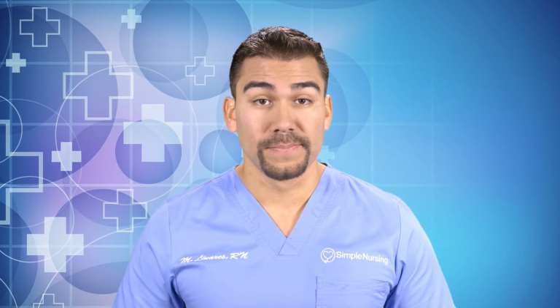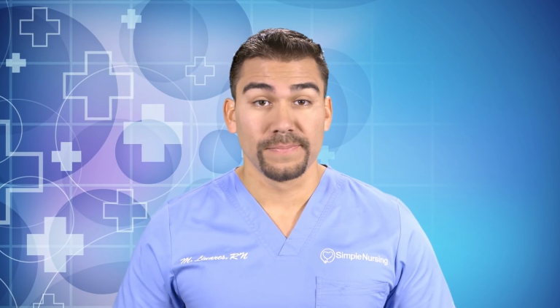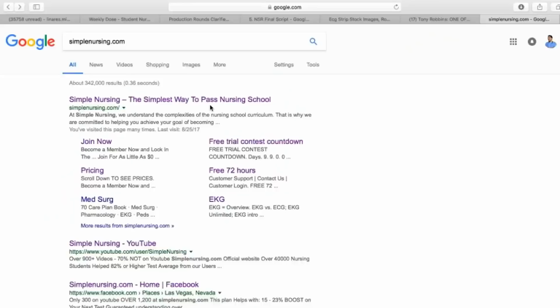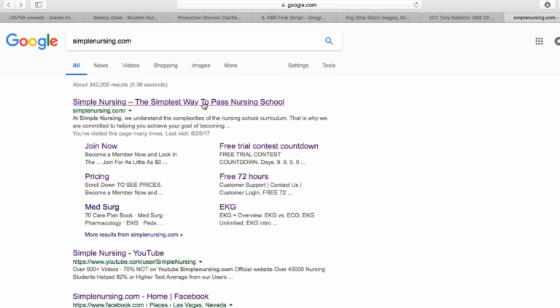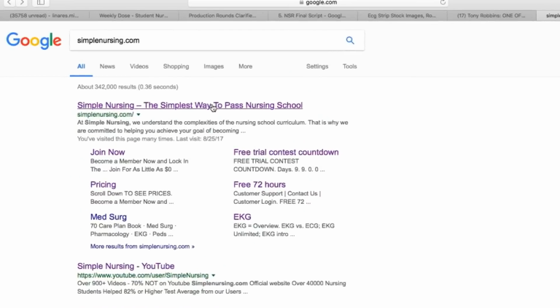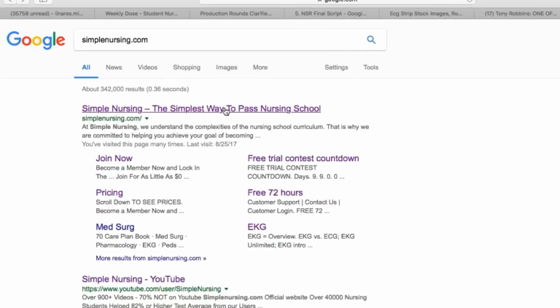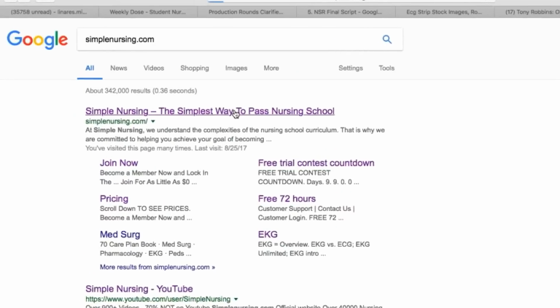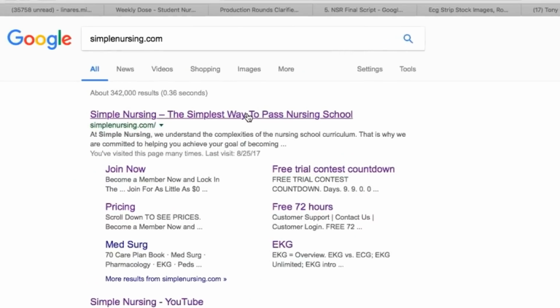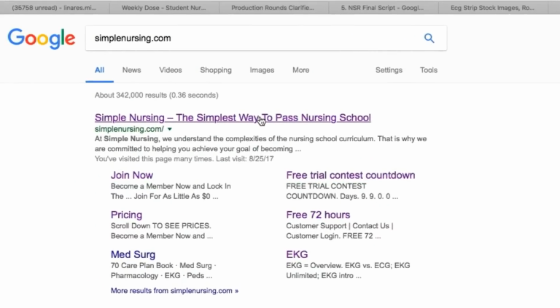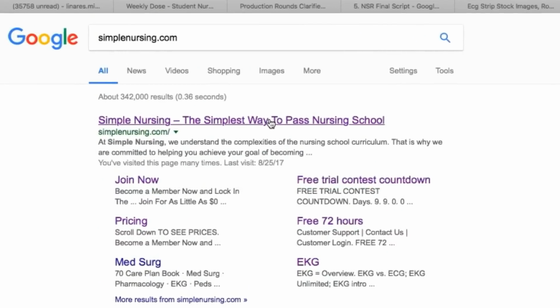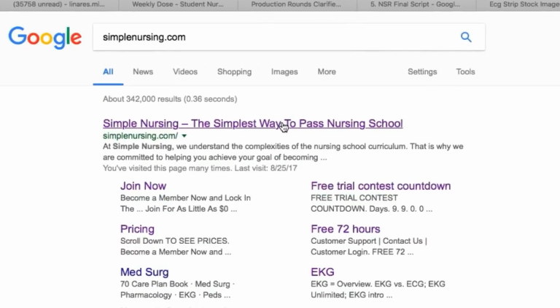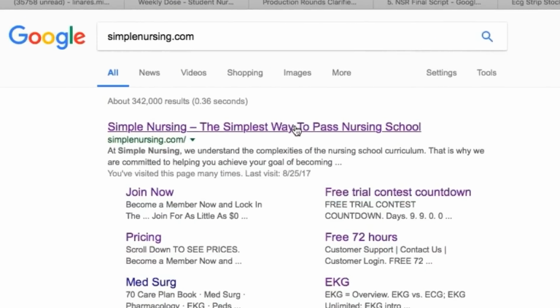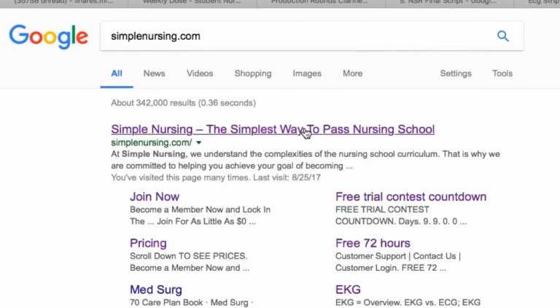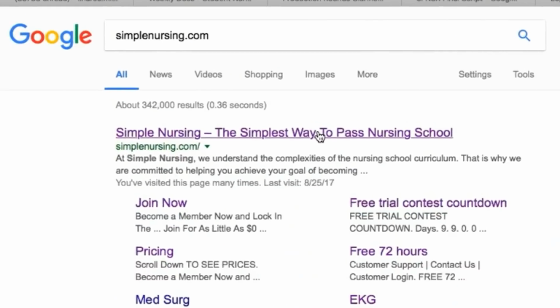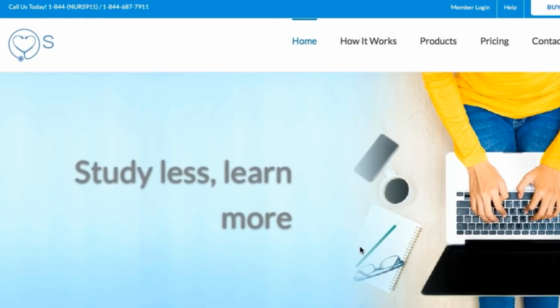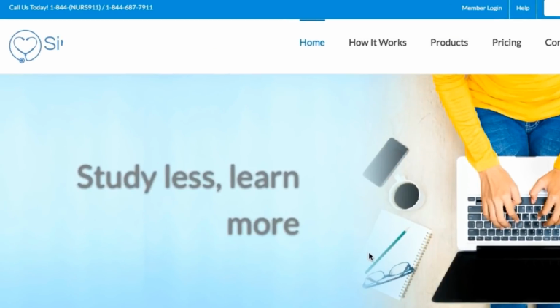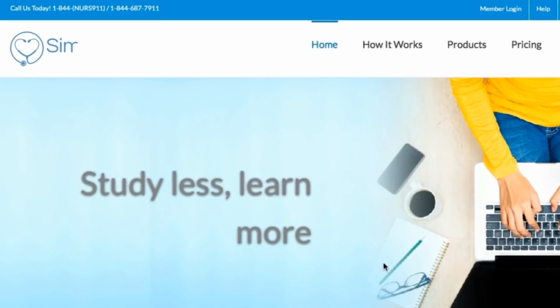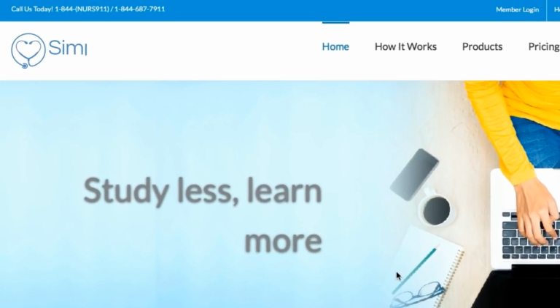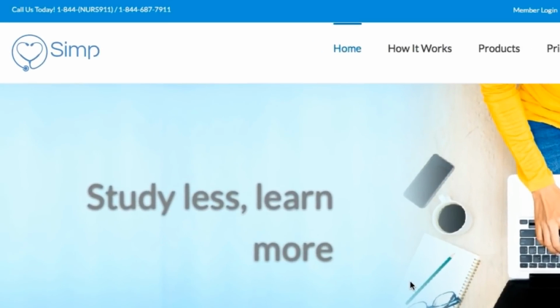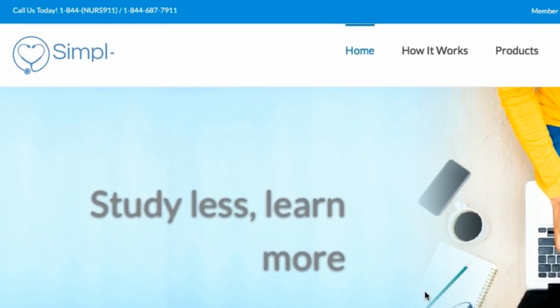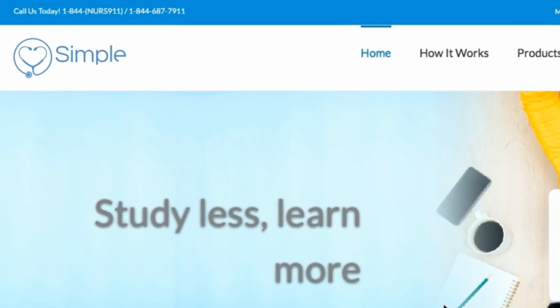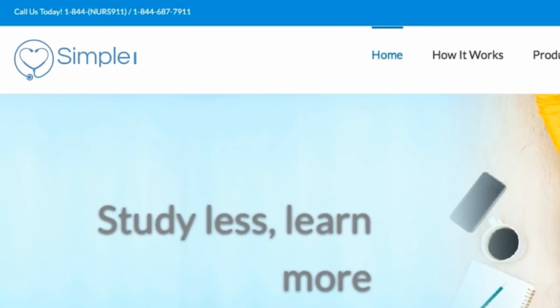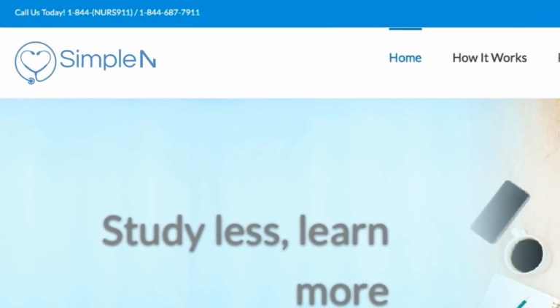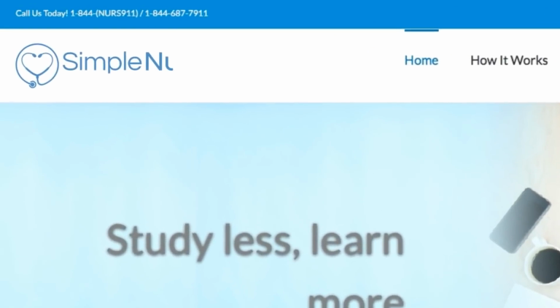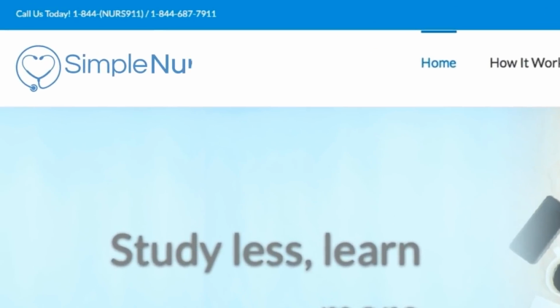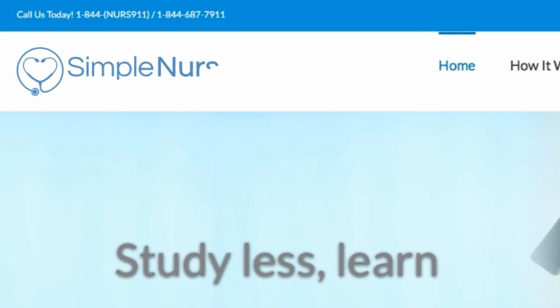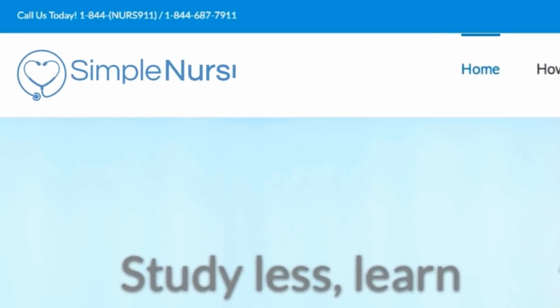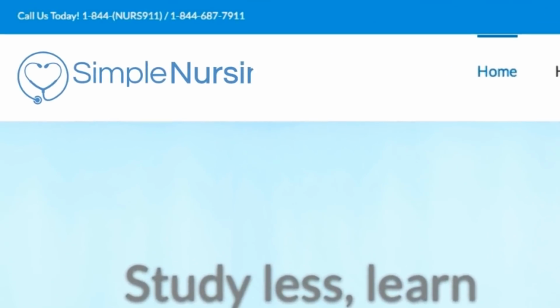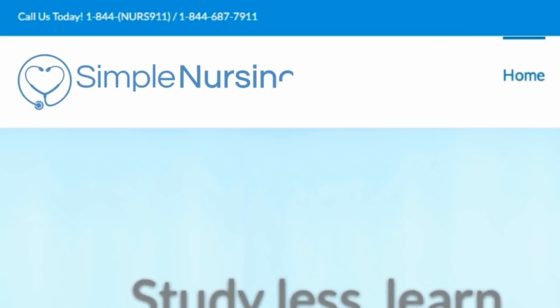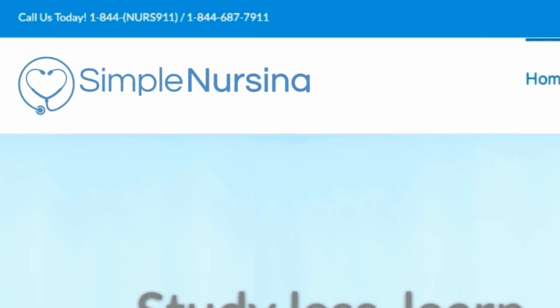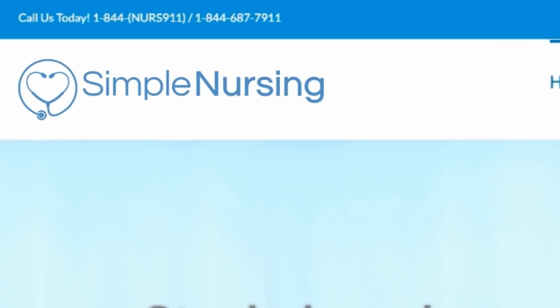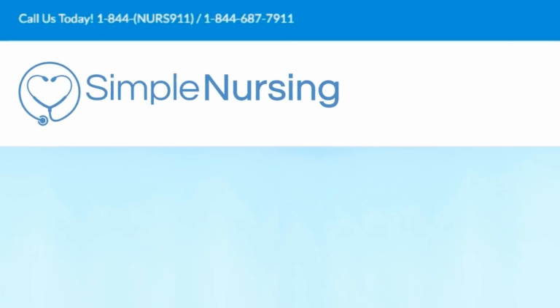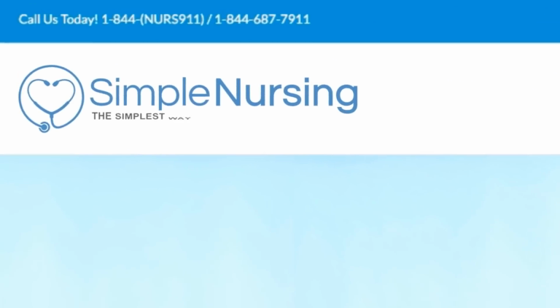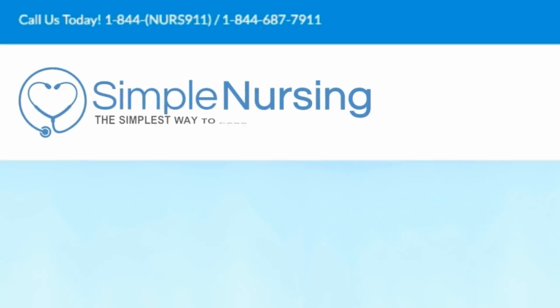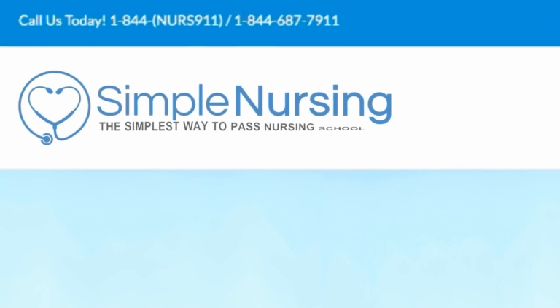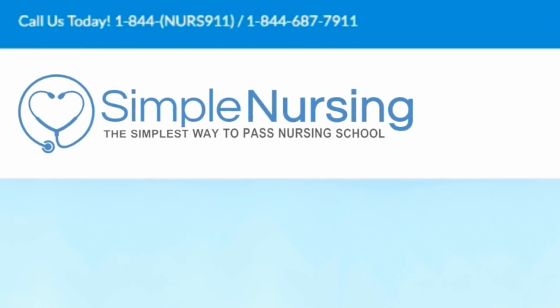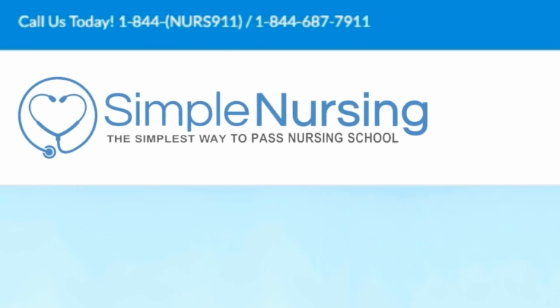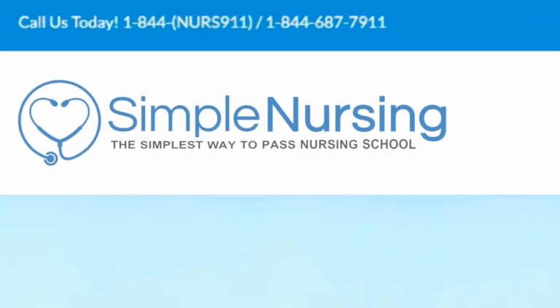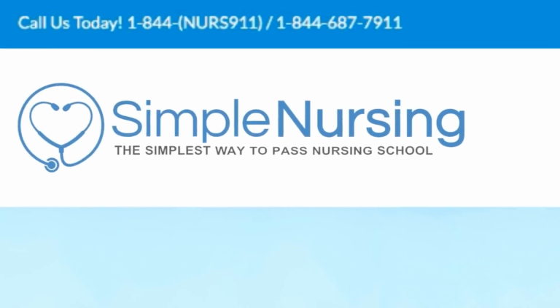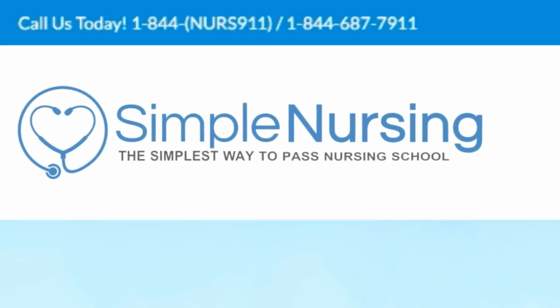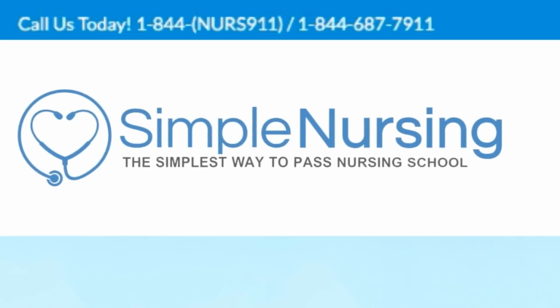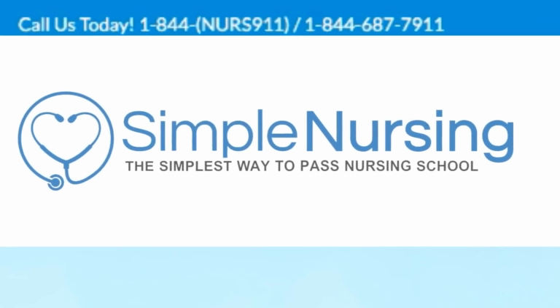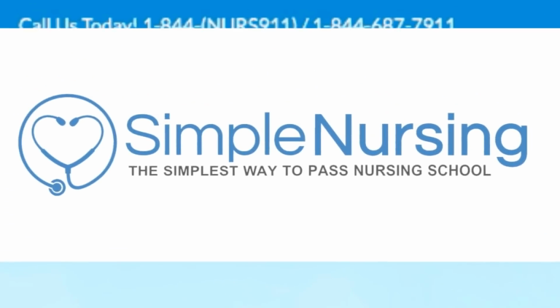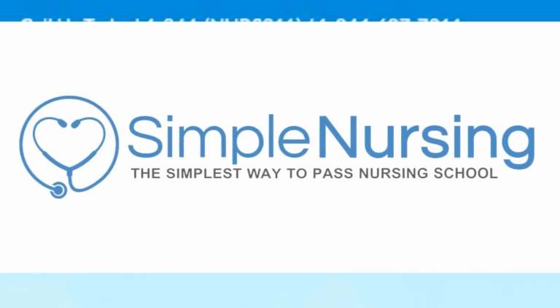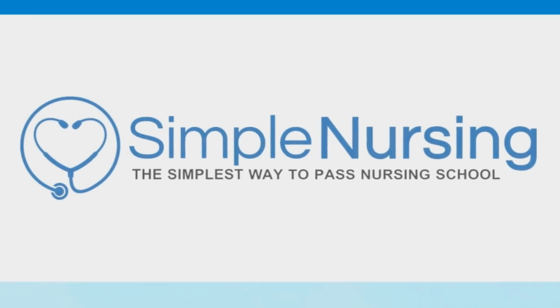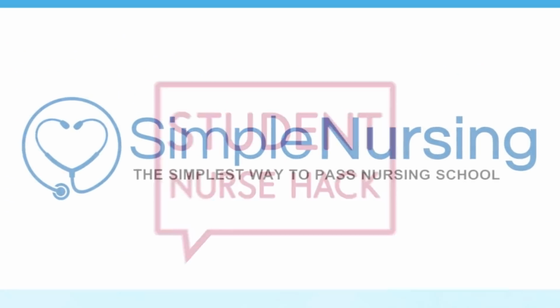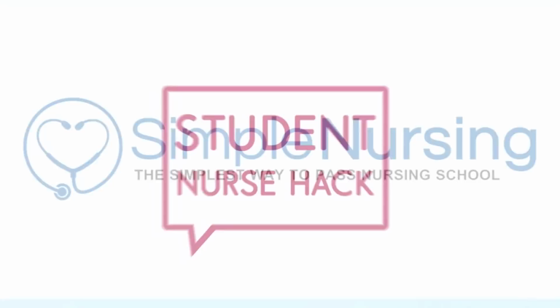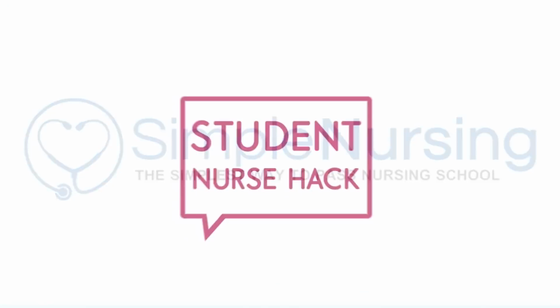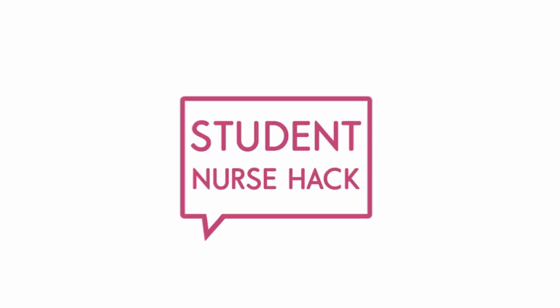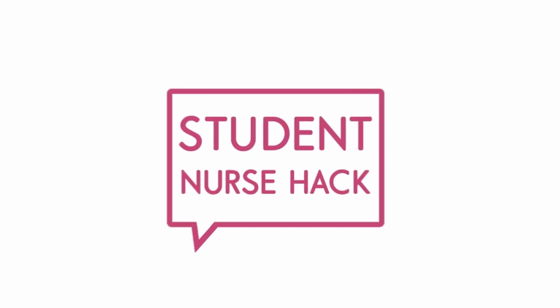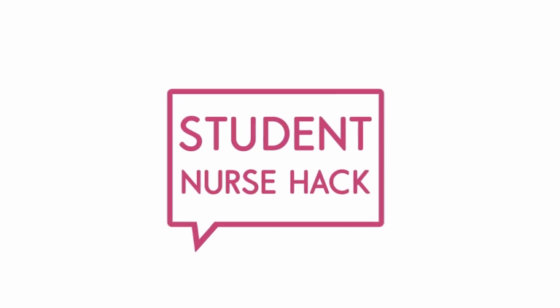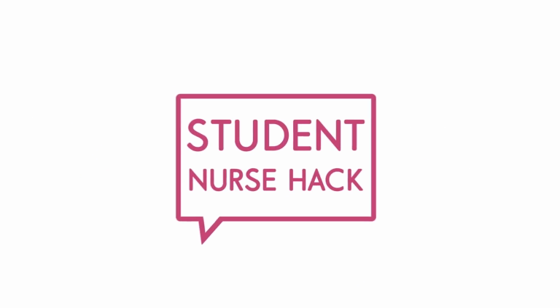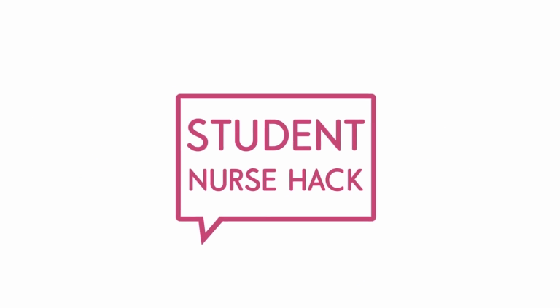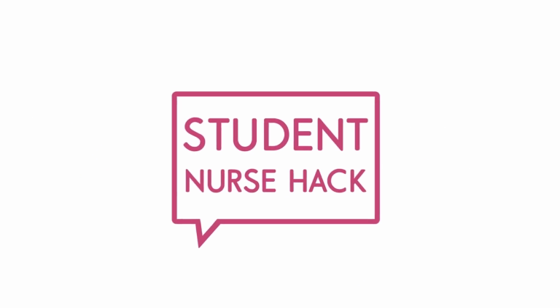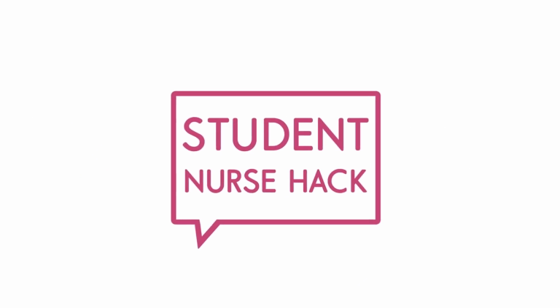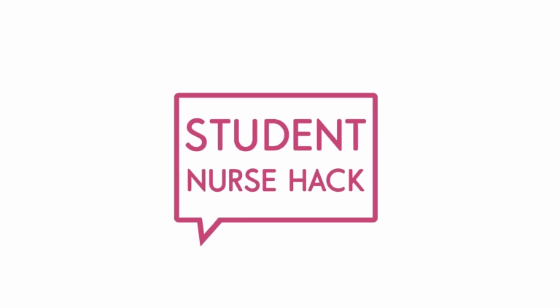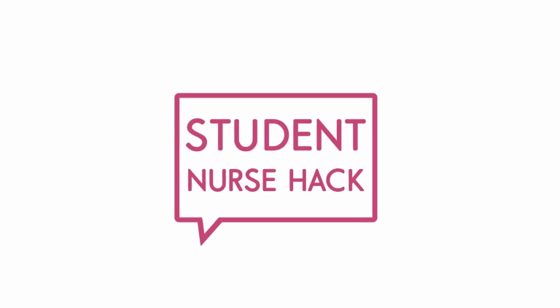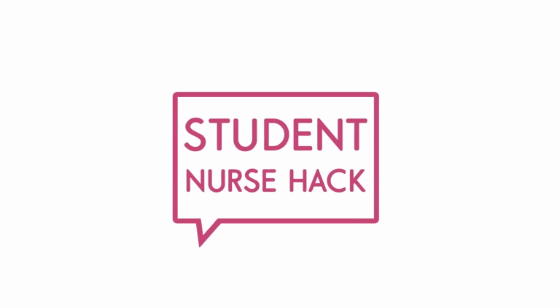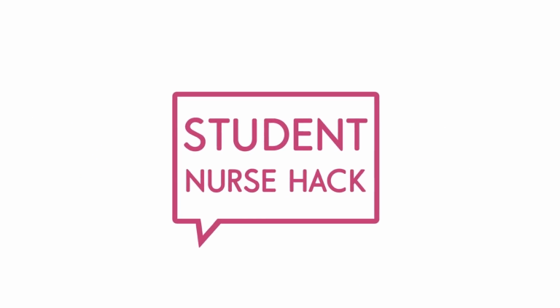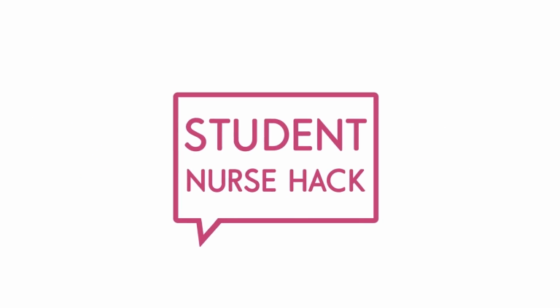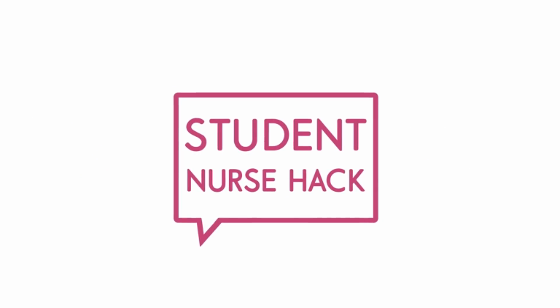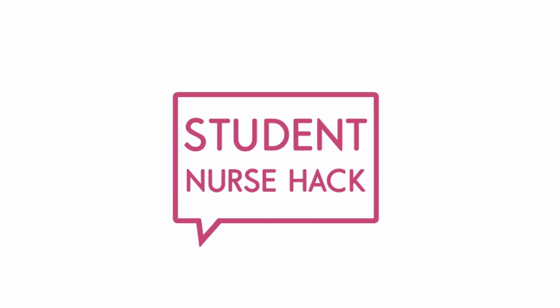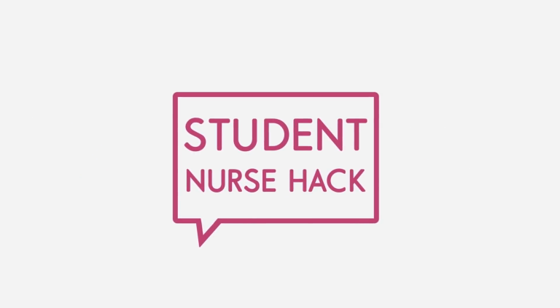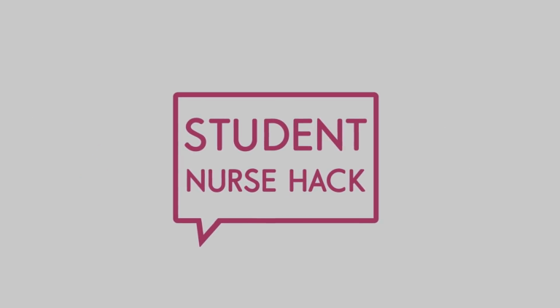For more student nurse hacks, visit us at simplenursing.com — the simplest way to pass nursing school. Alright guys, I'll see you there. Love you so much. Bye!